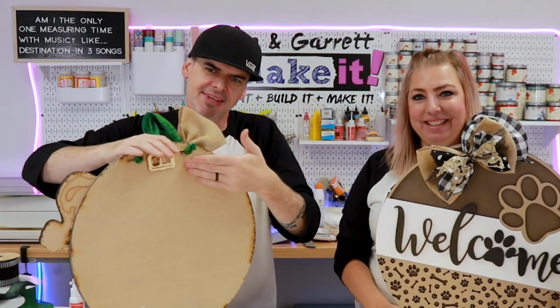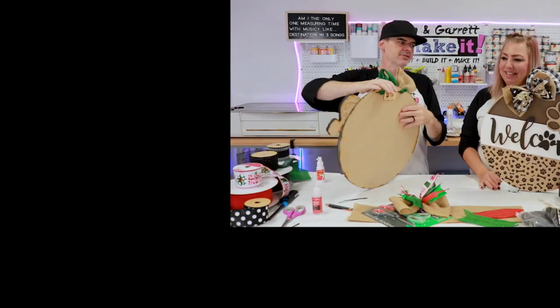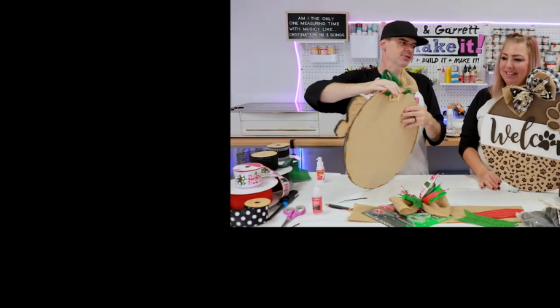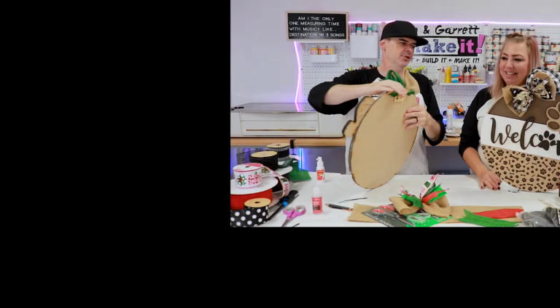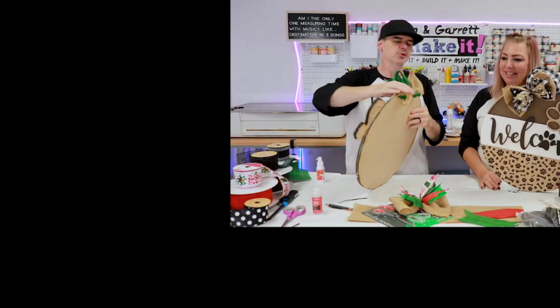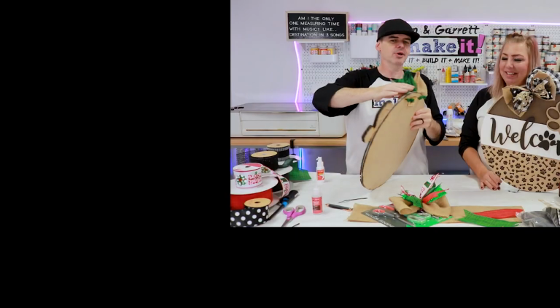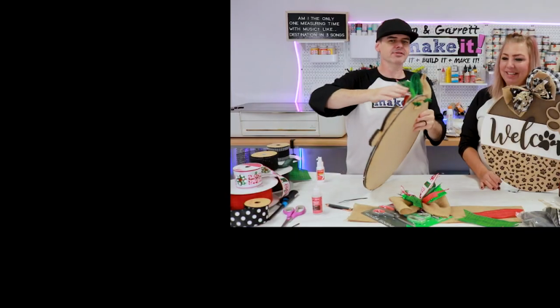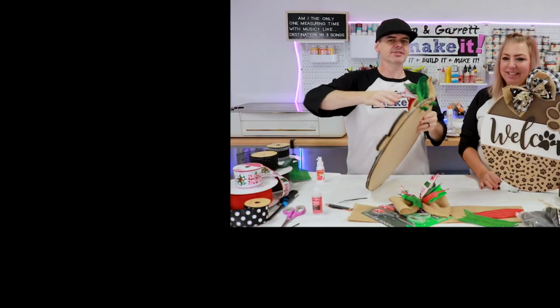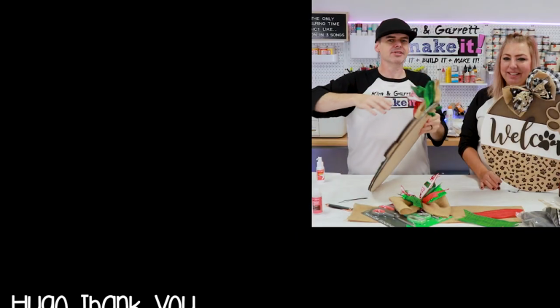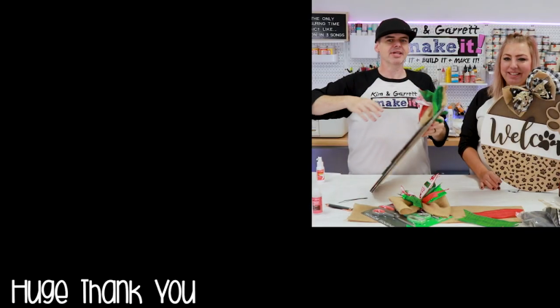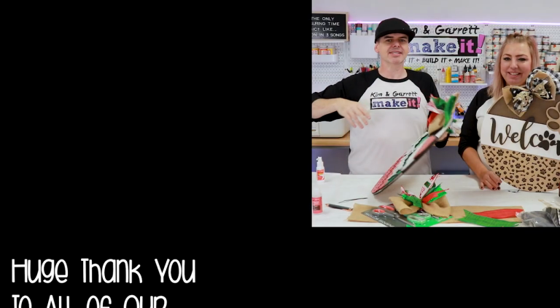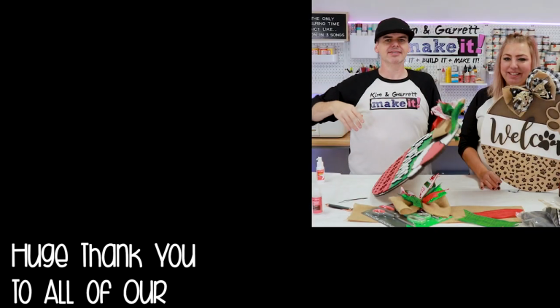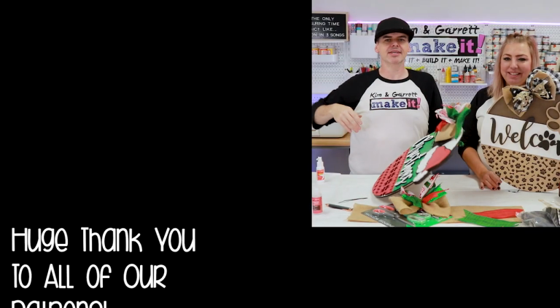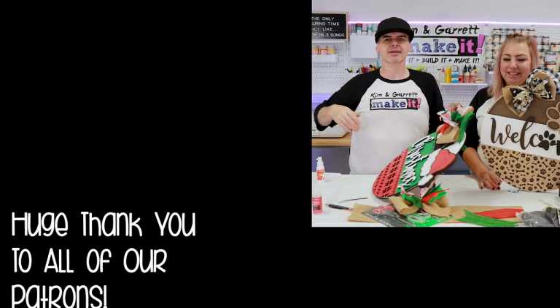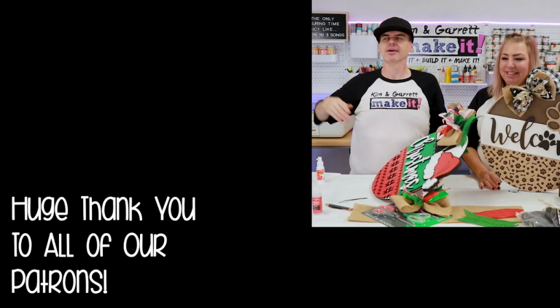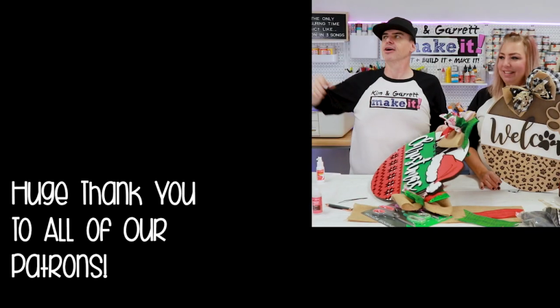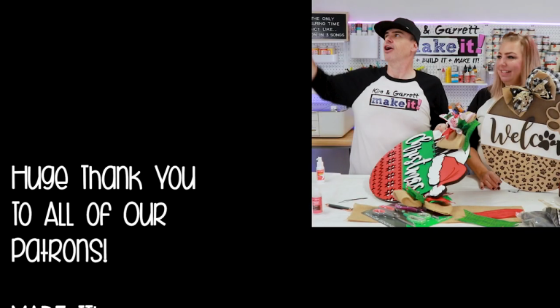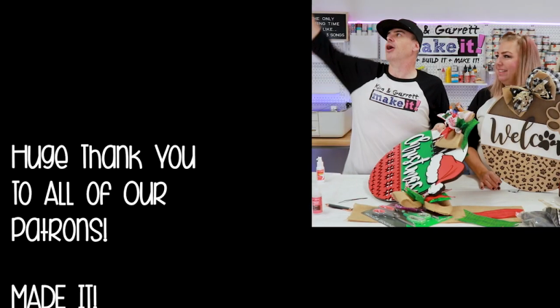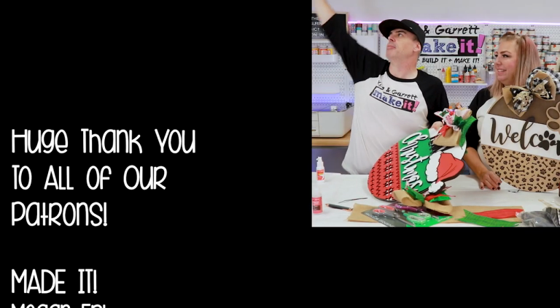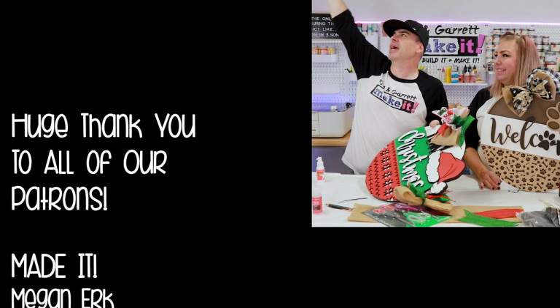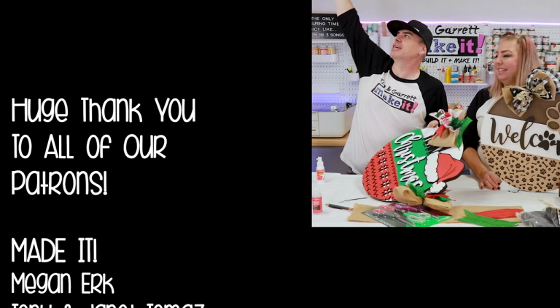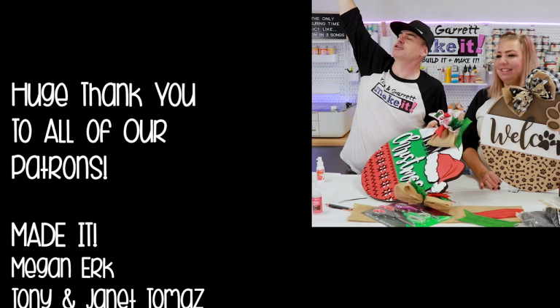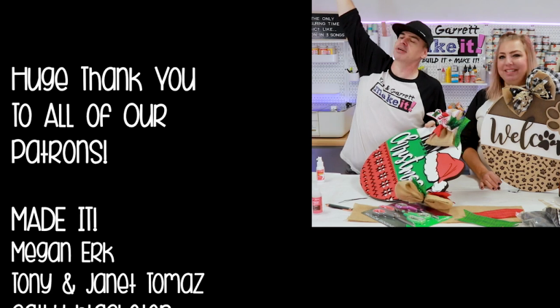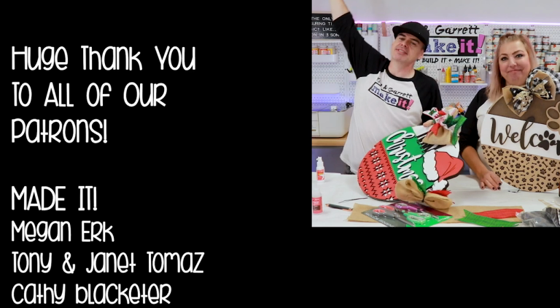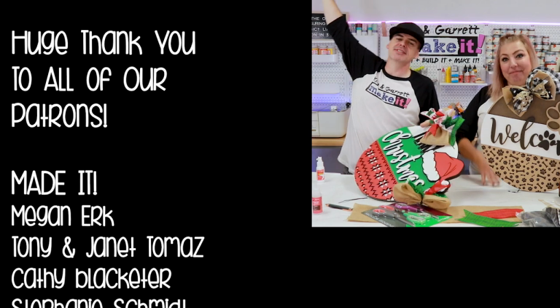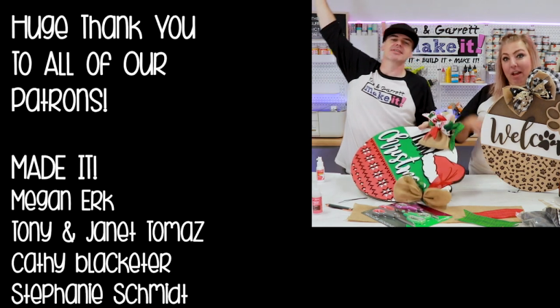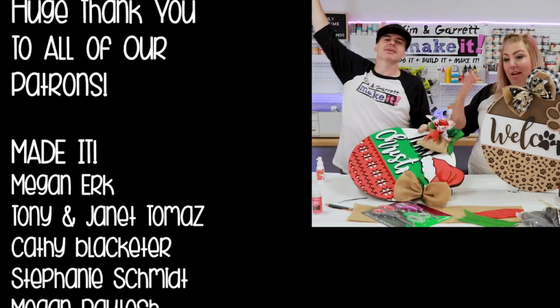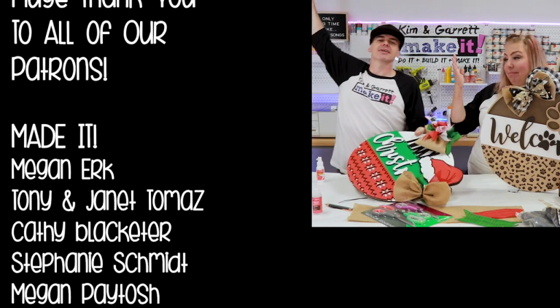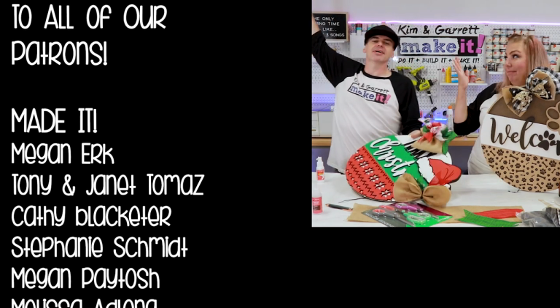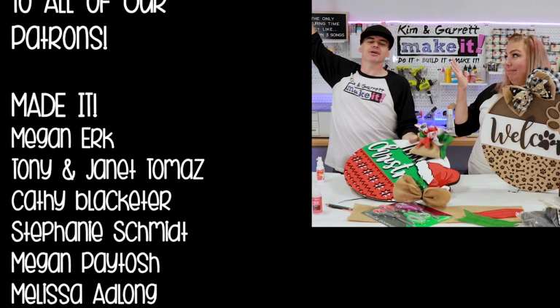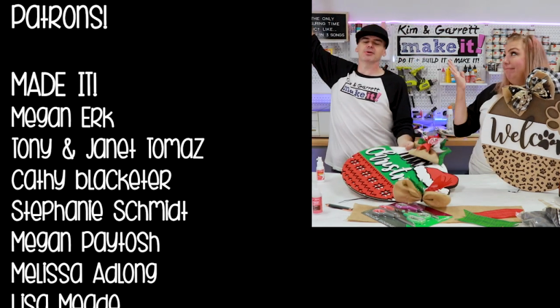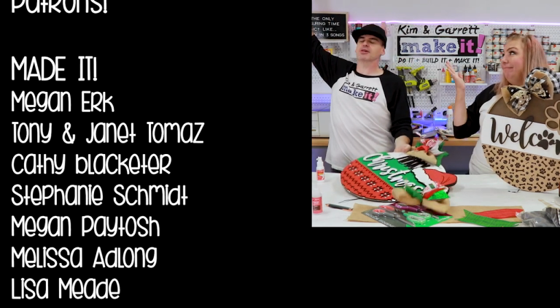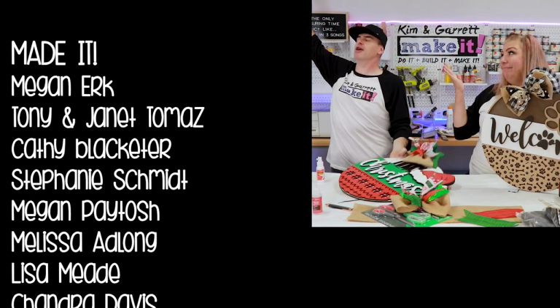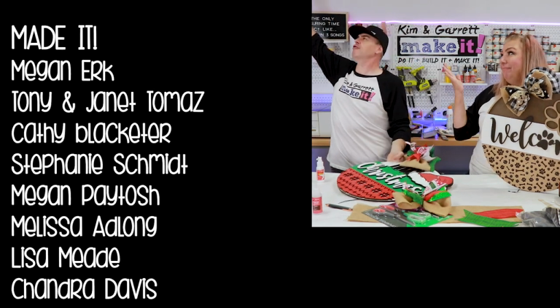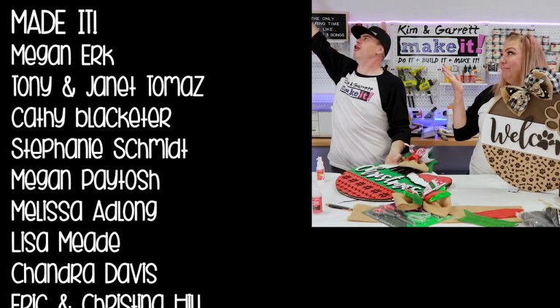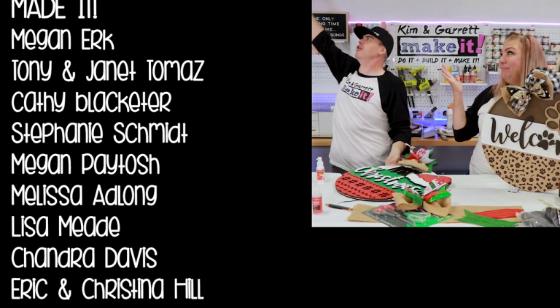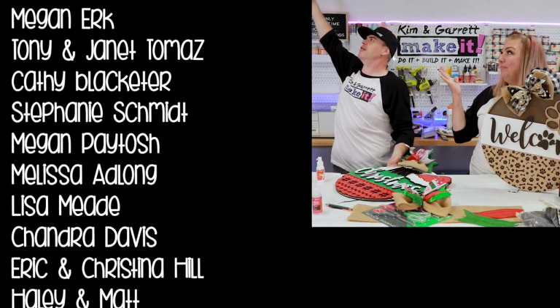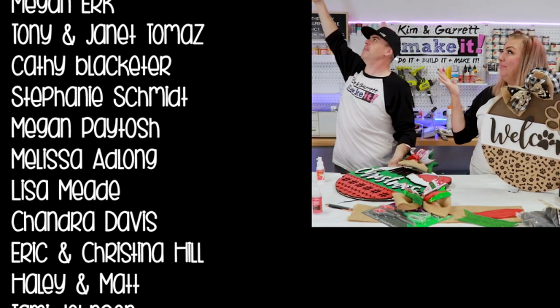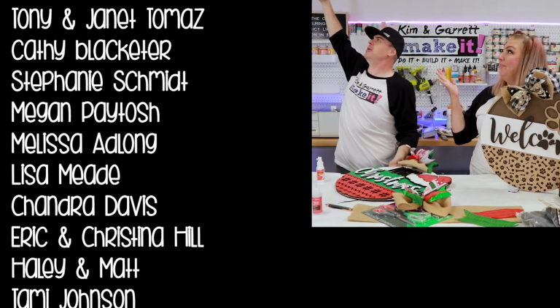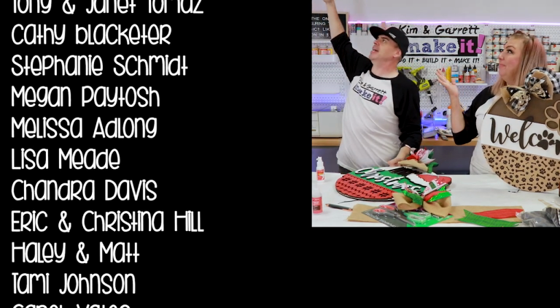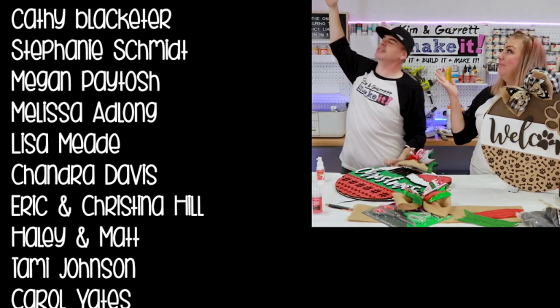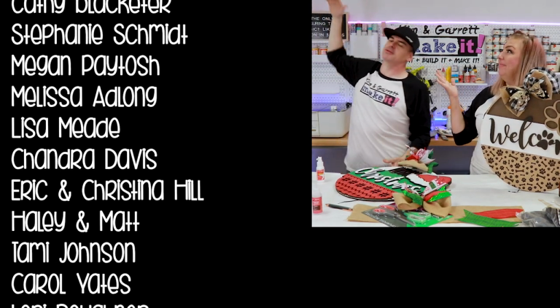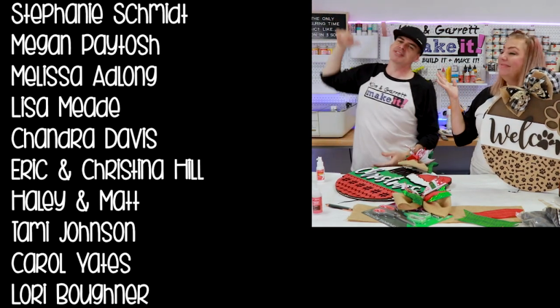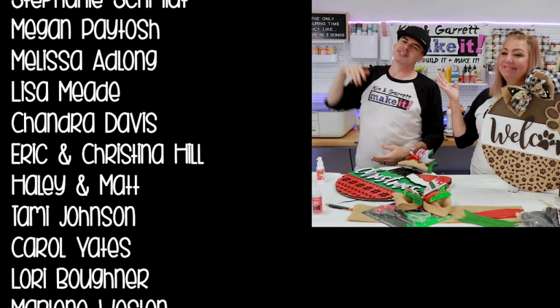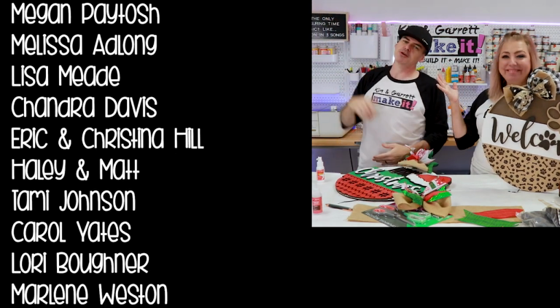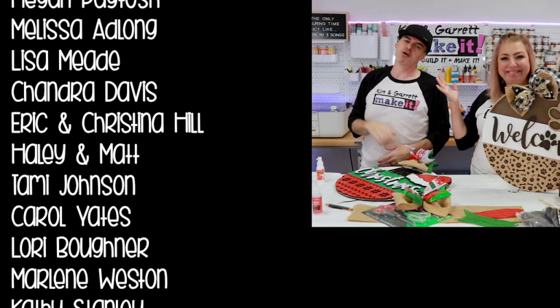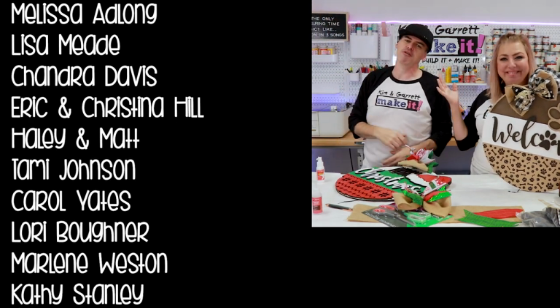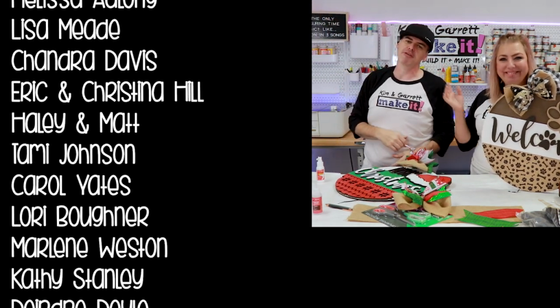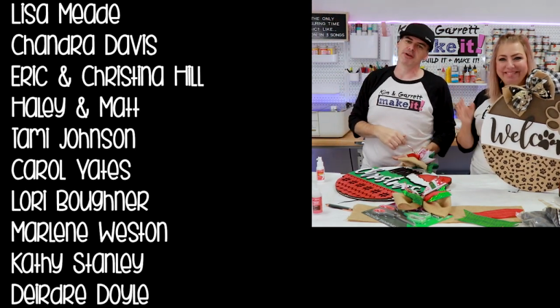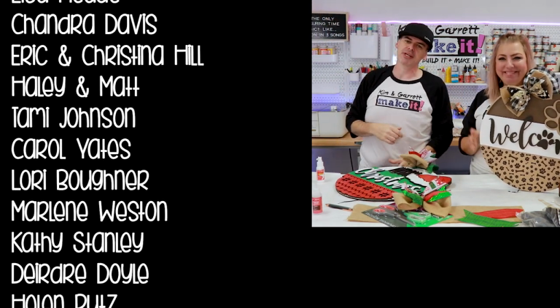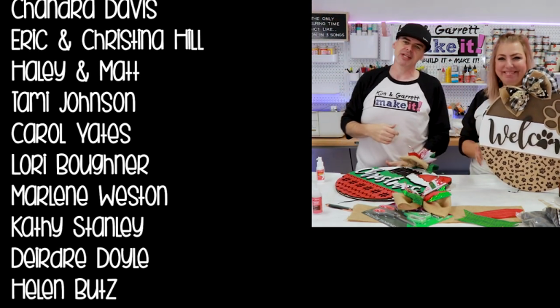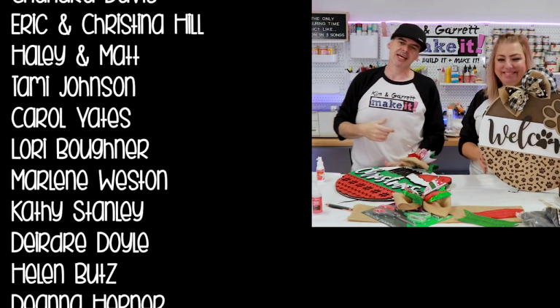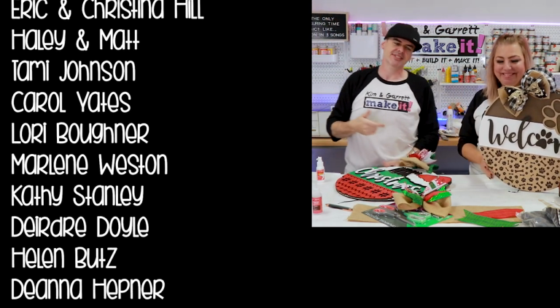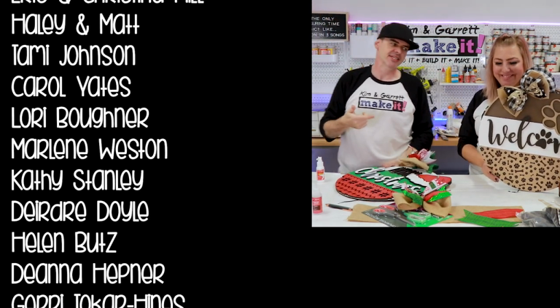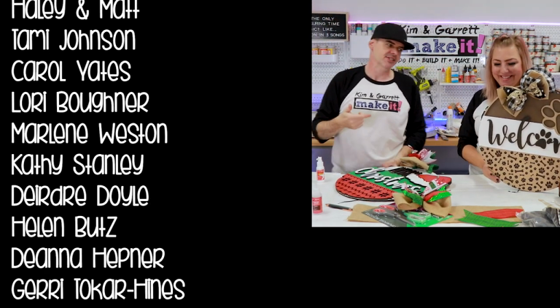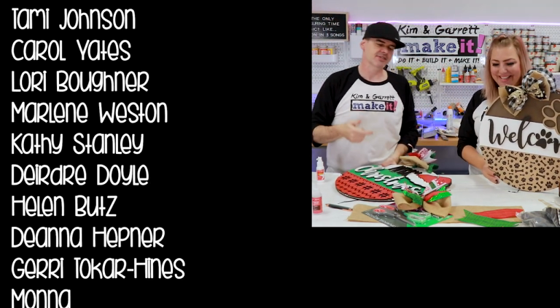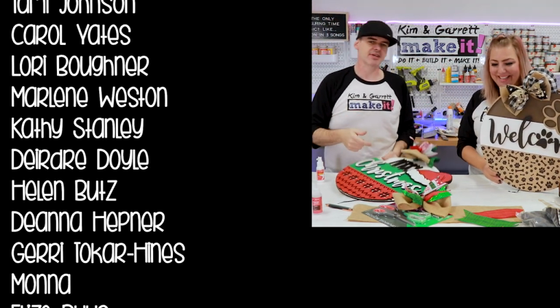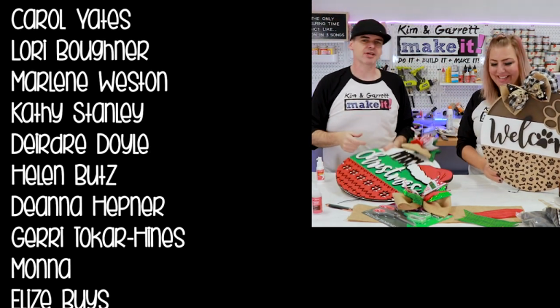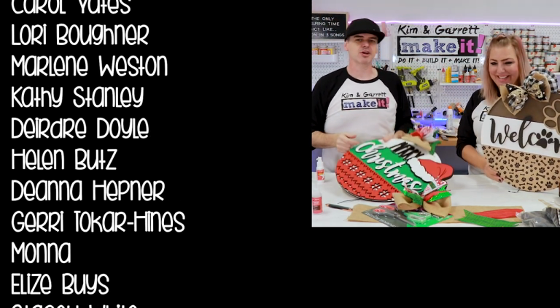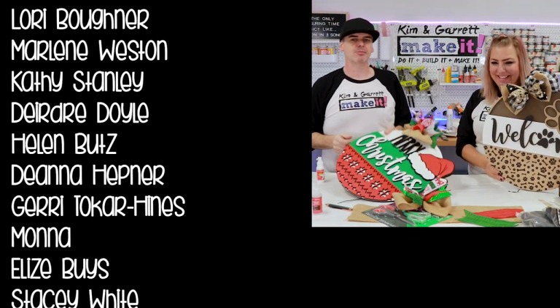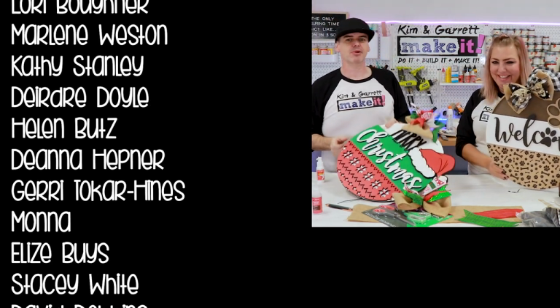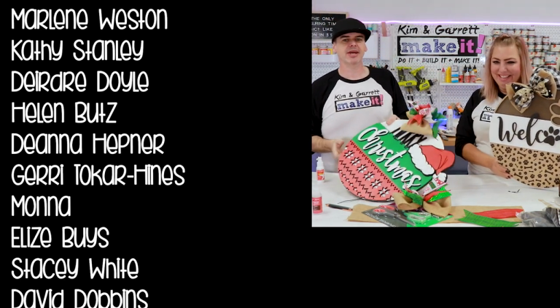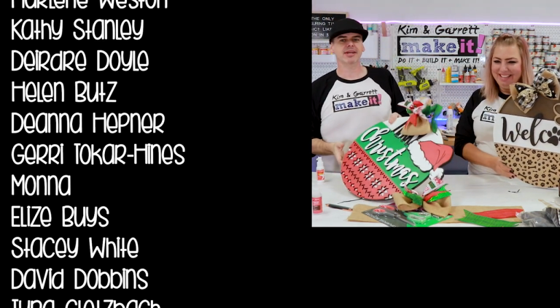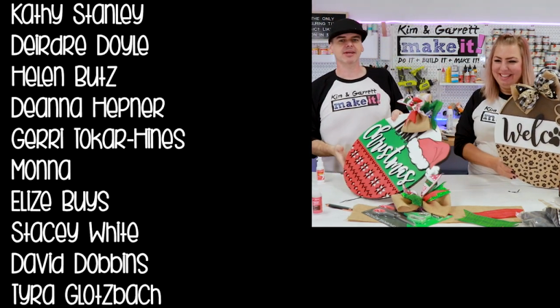Big thanks to all of our patrons — we love all of our patrons. They're all very classy, just like our branding.